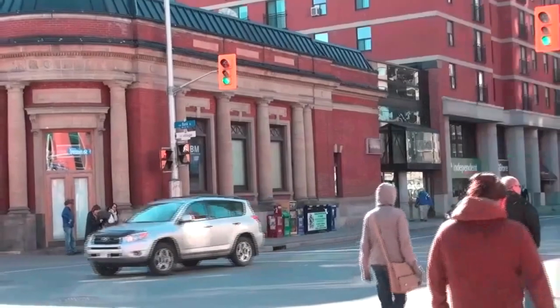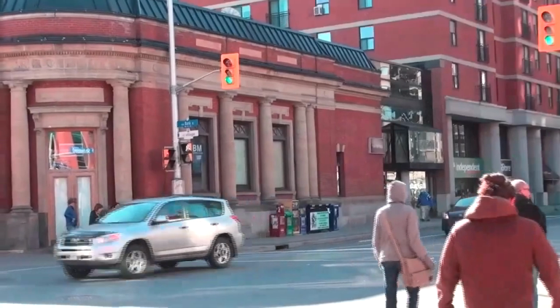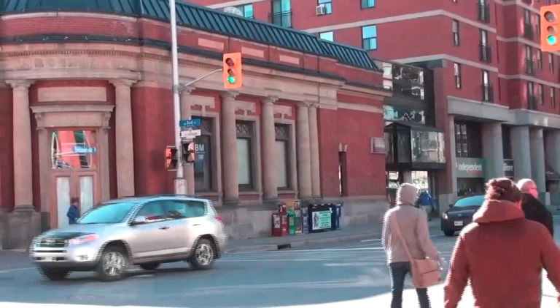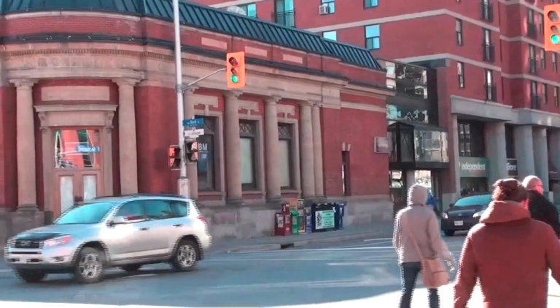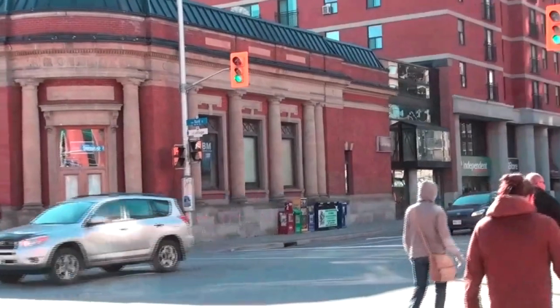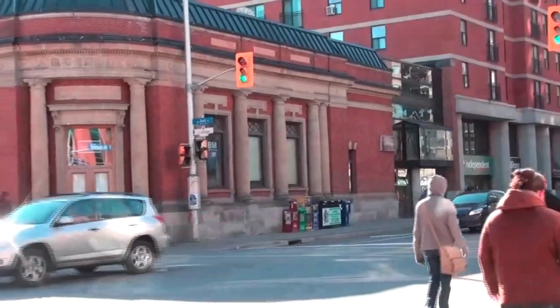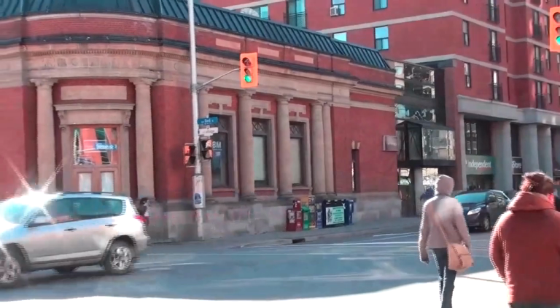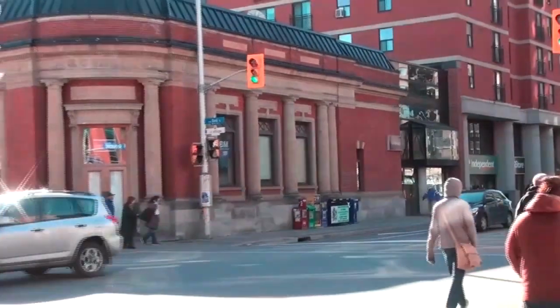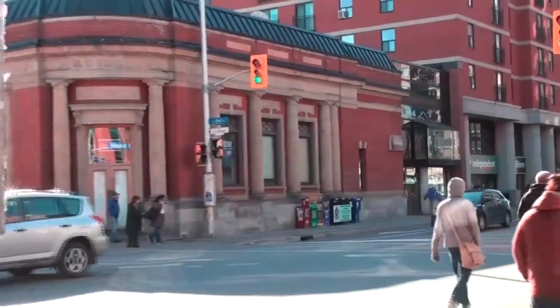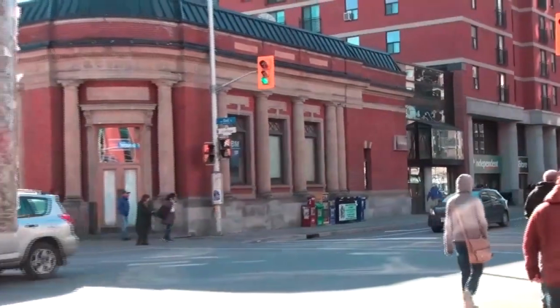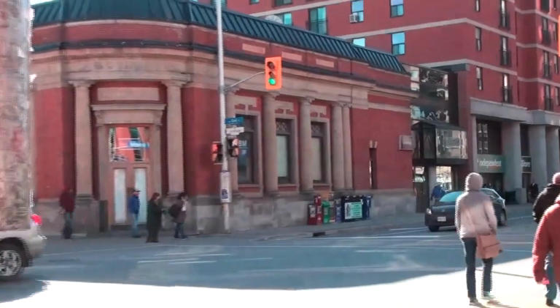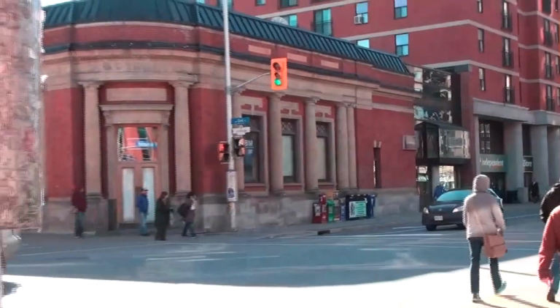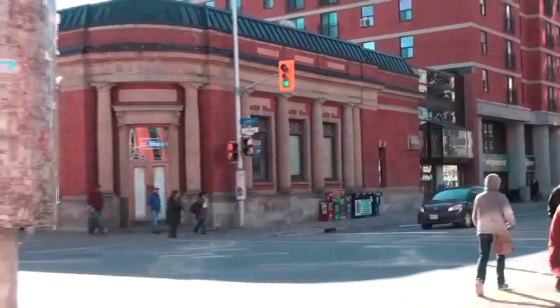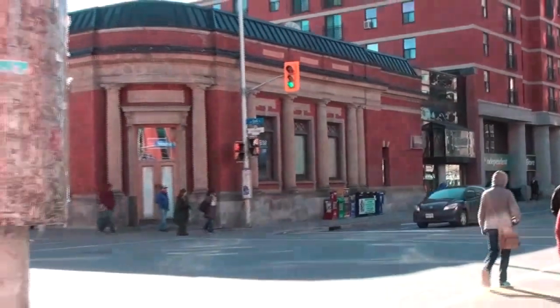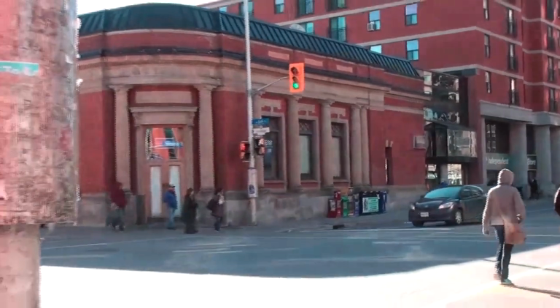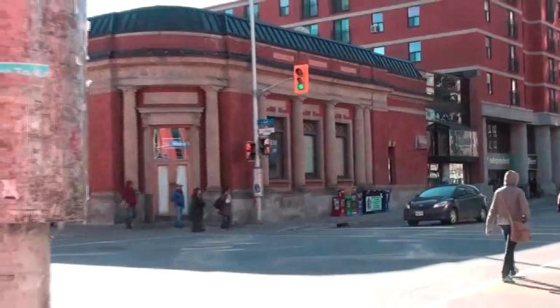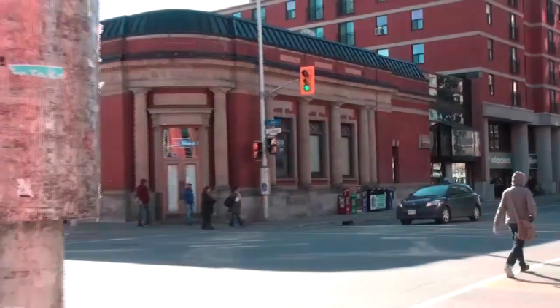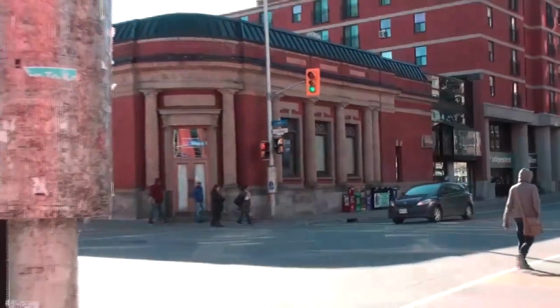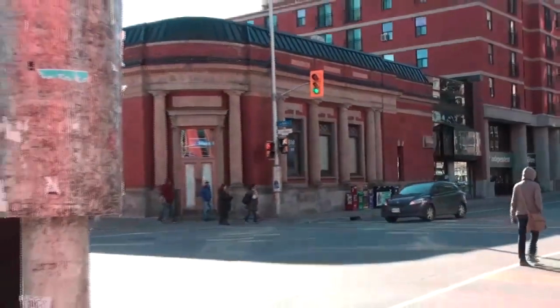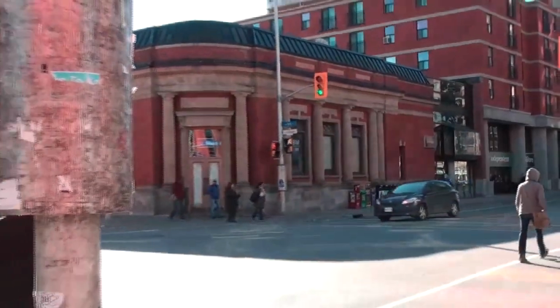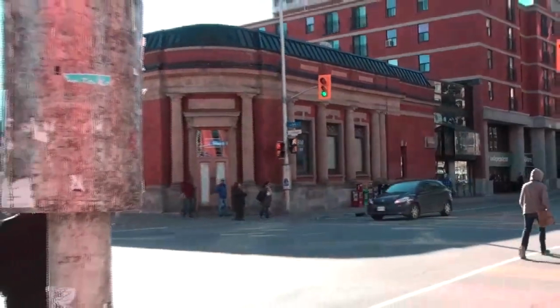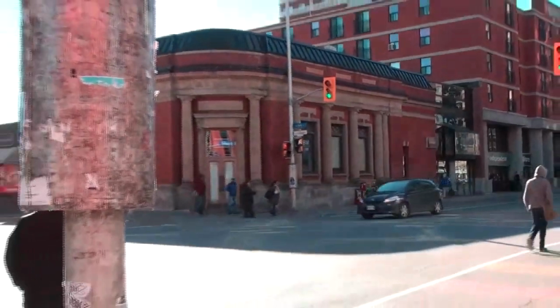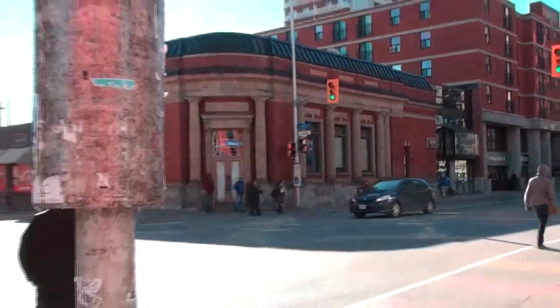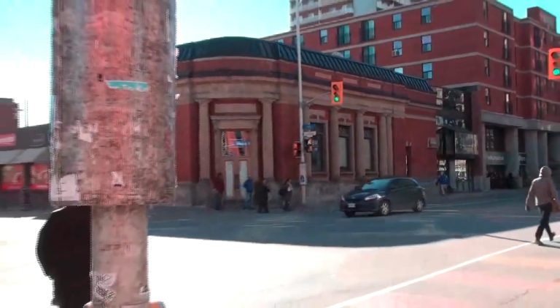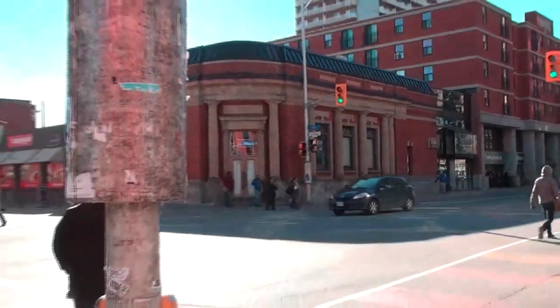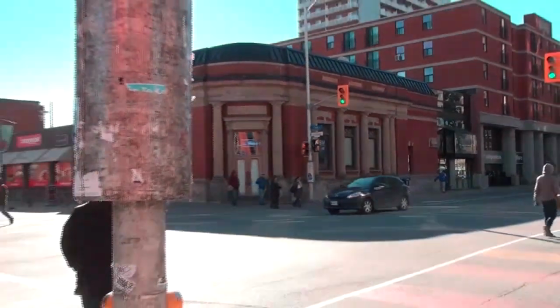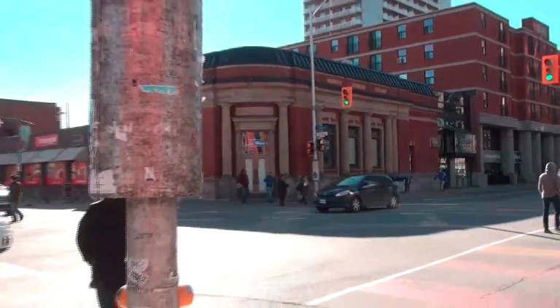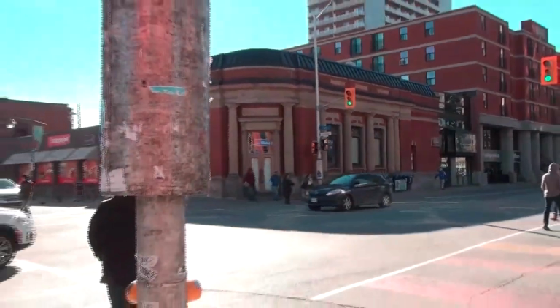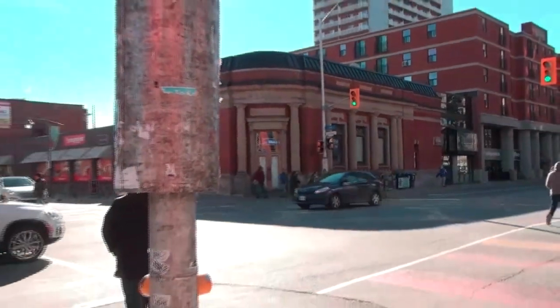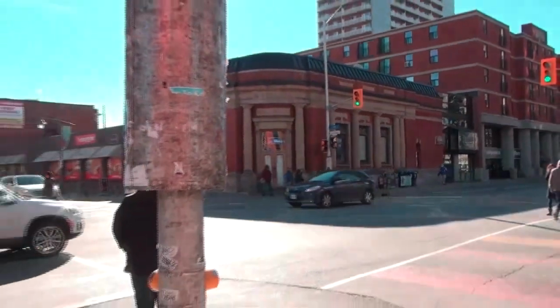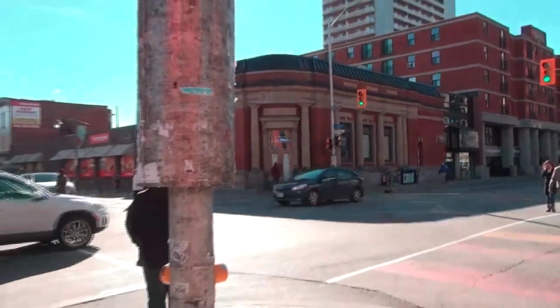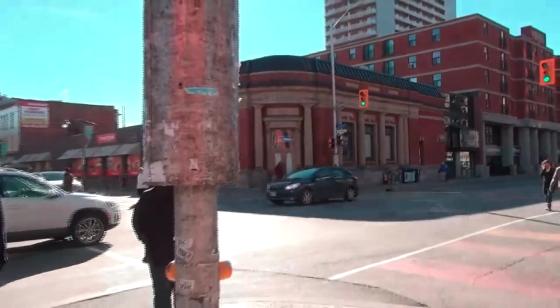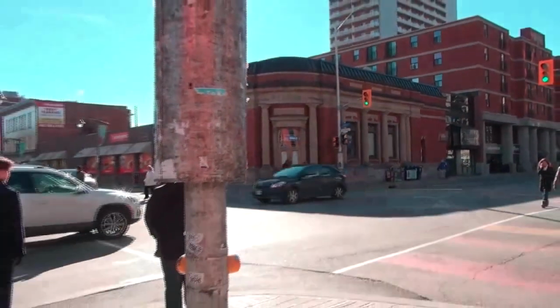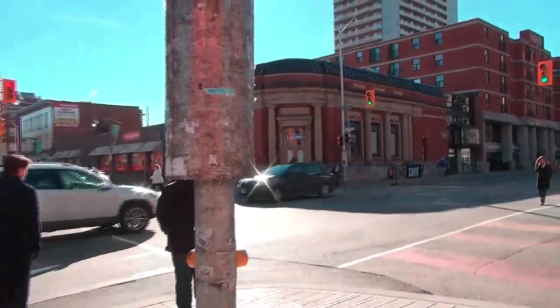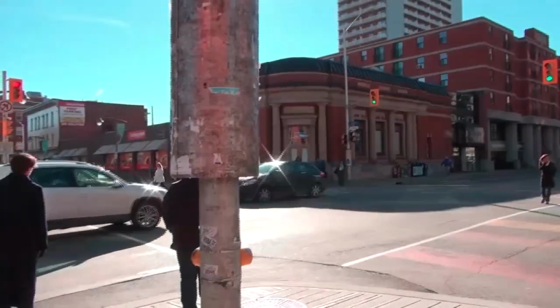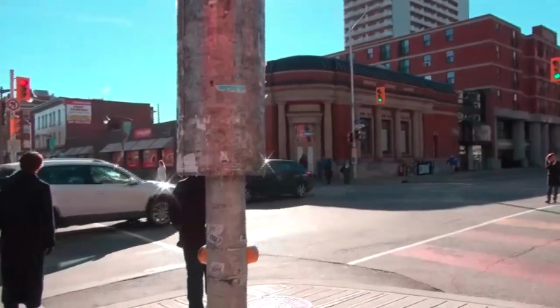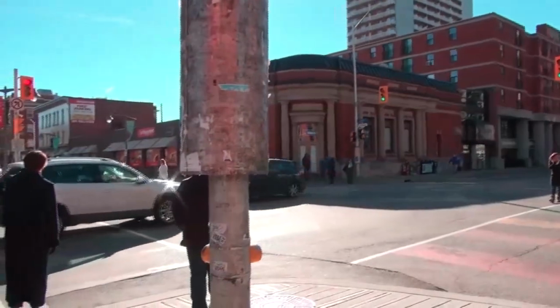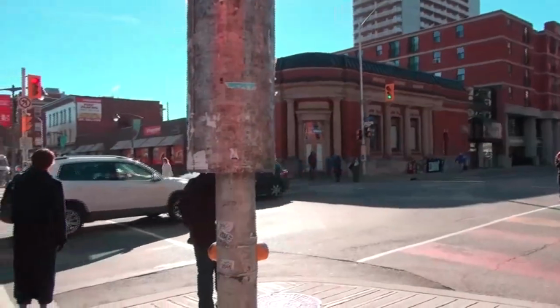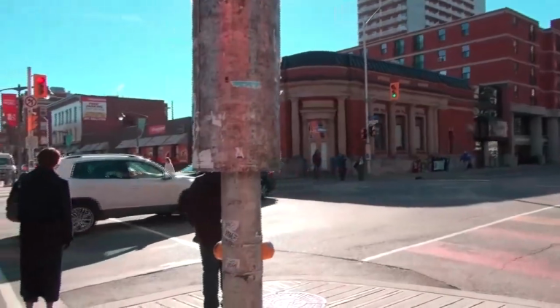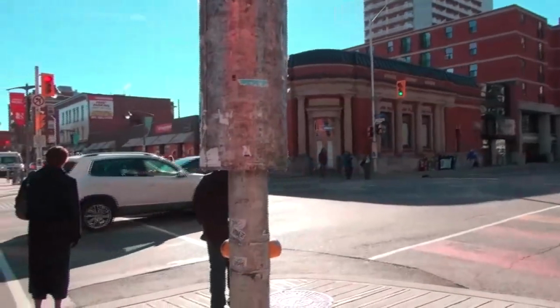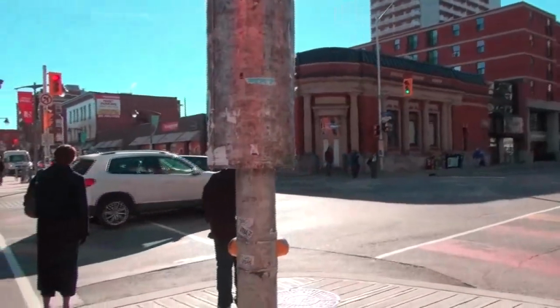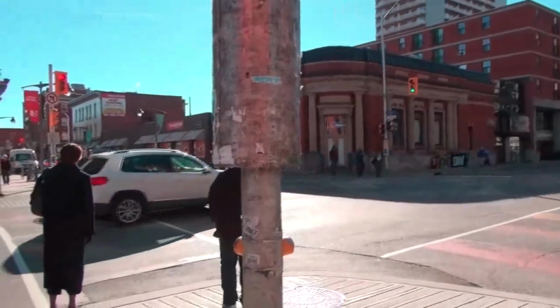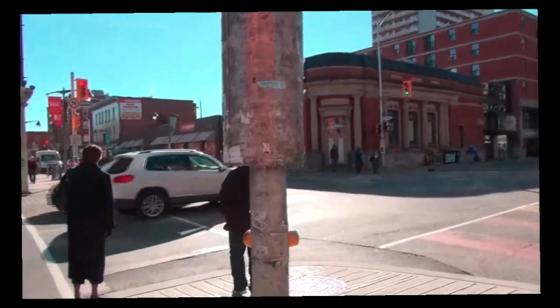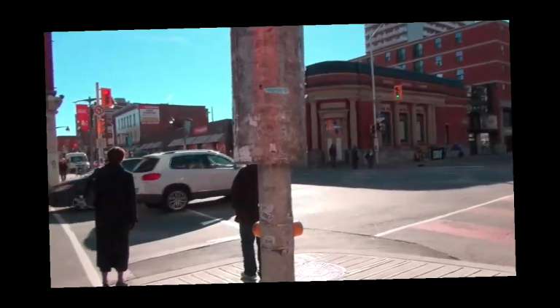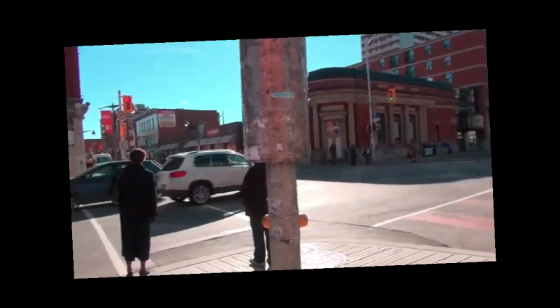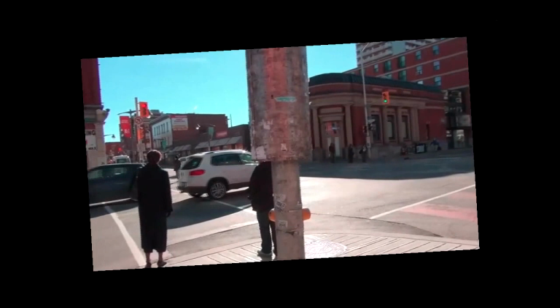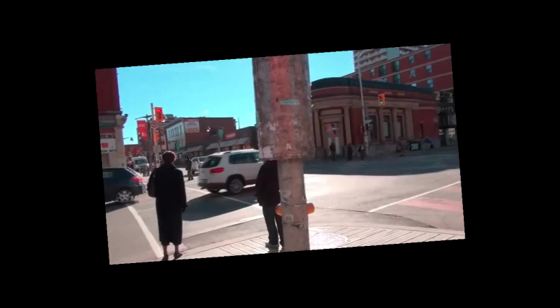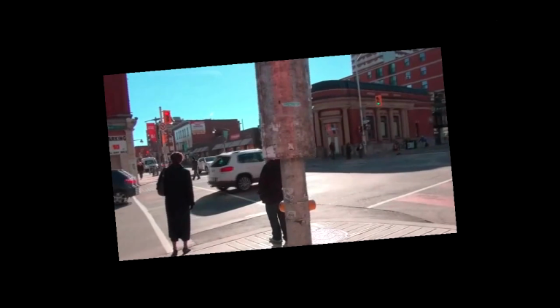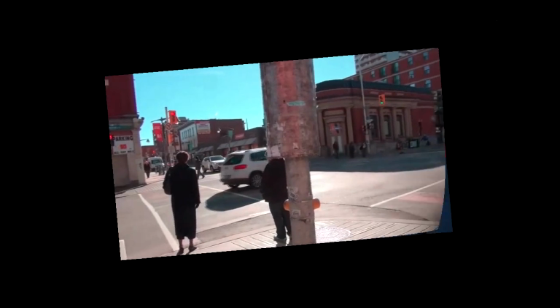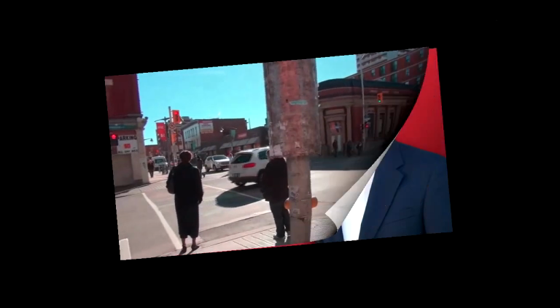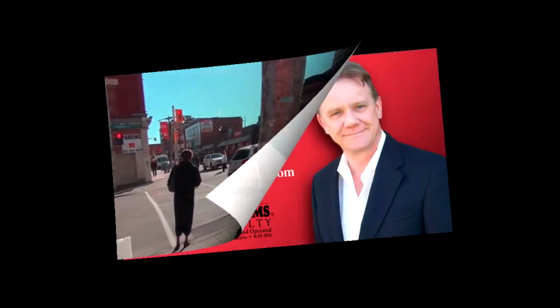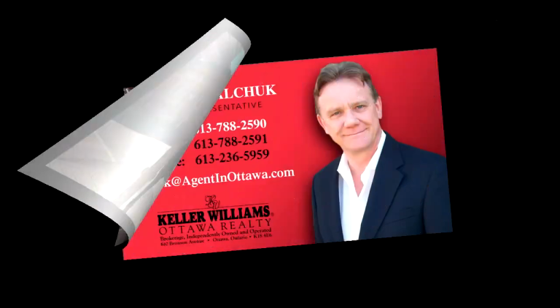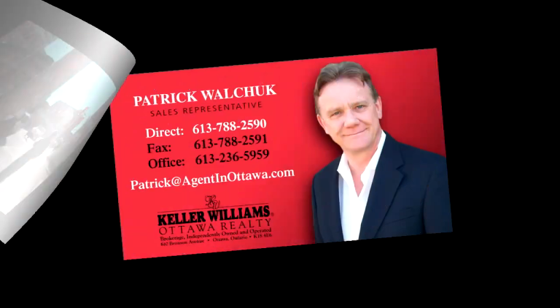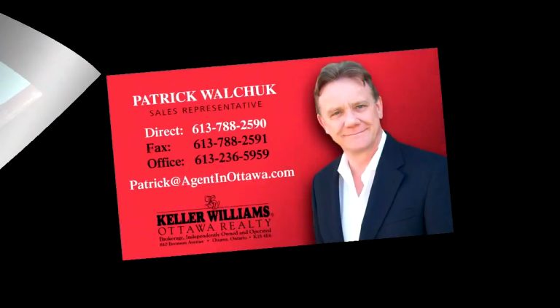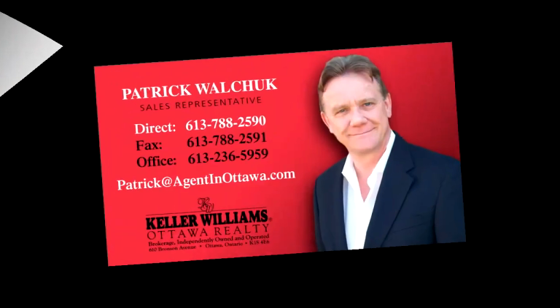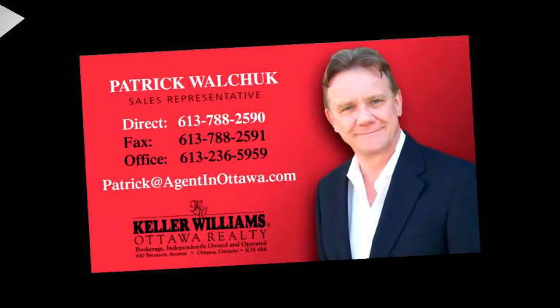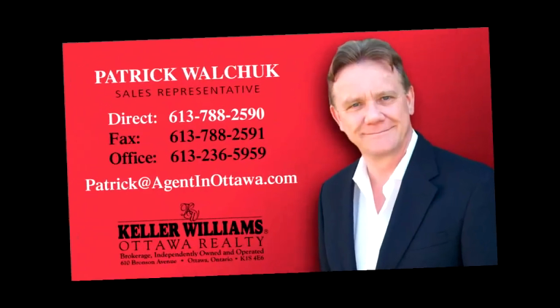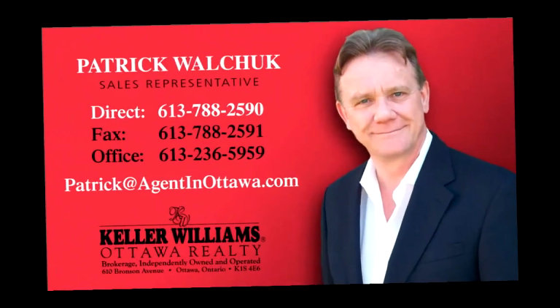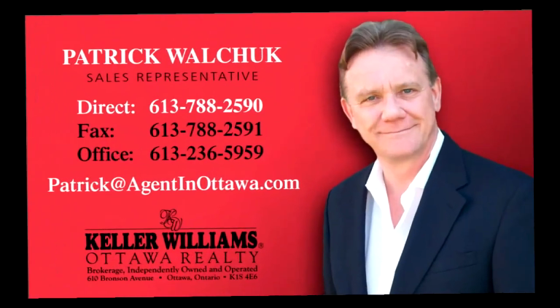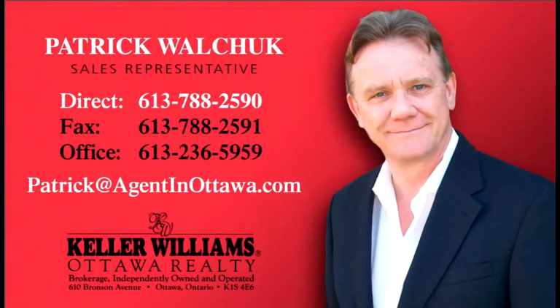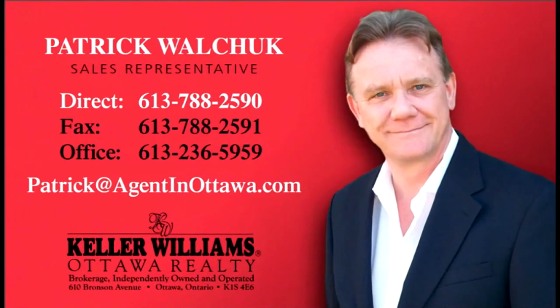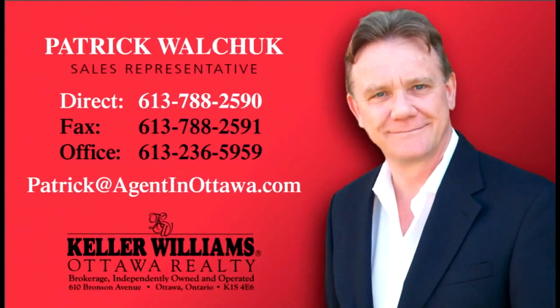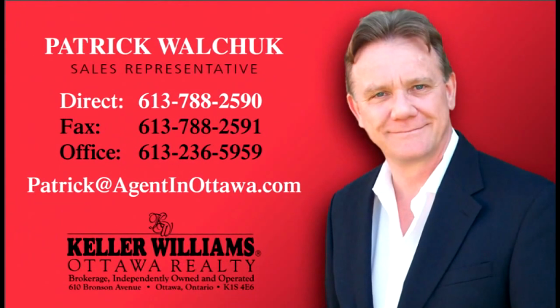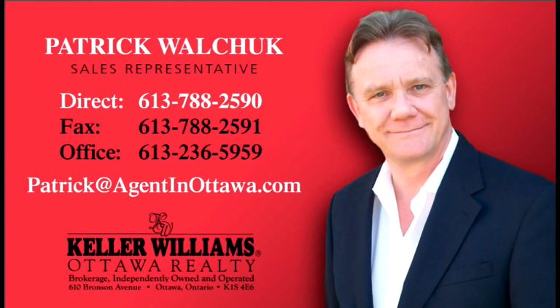This is Ottawa's only Centre Town grocery store, Hartman's Grocery, located at Bank and Somerset.